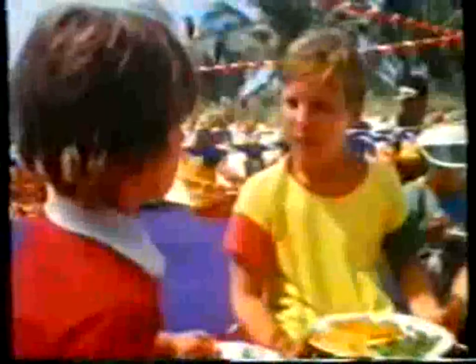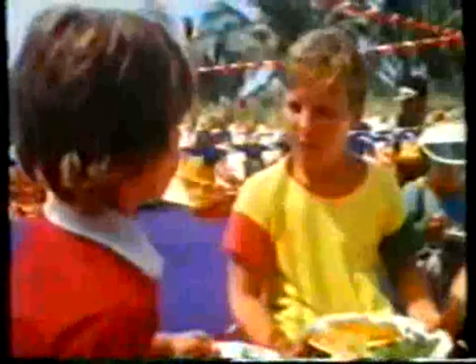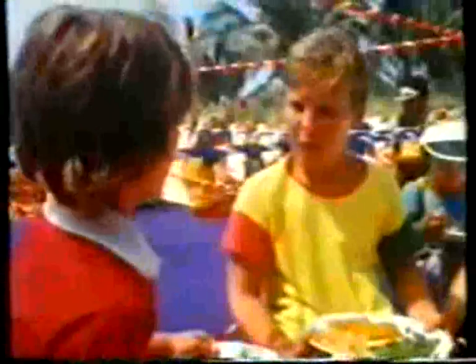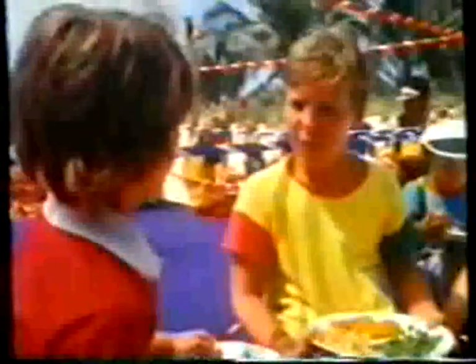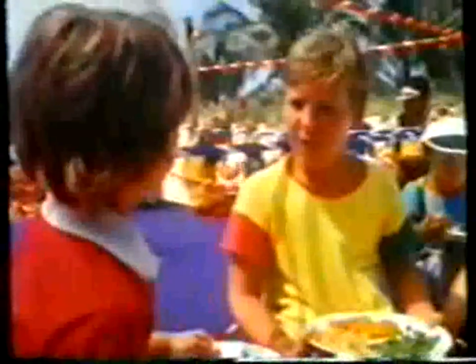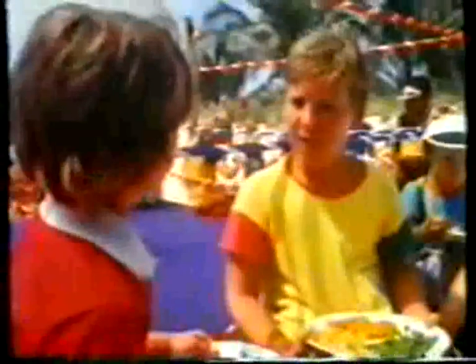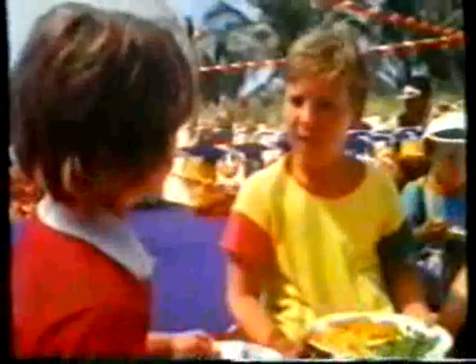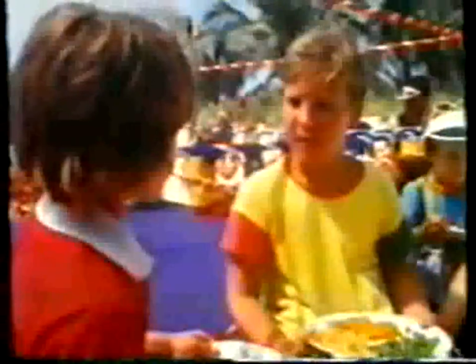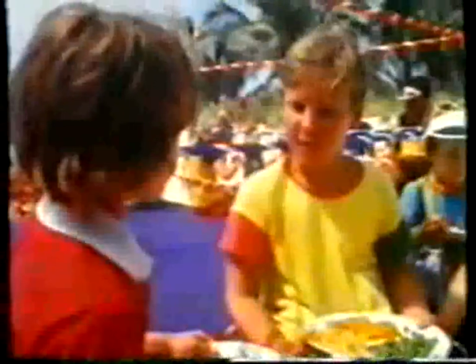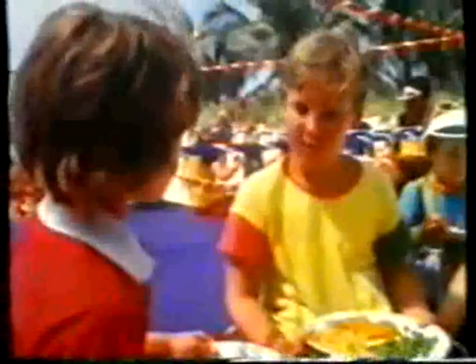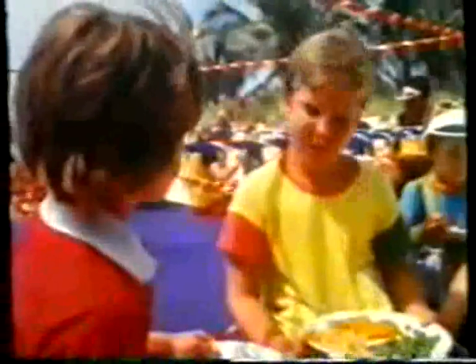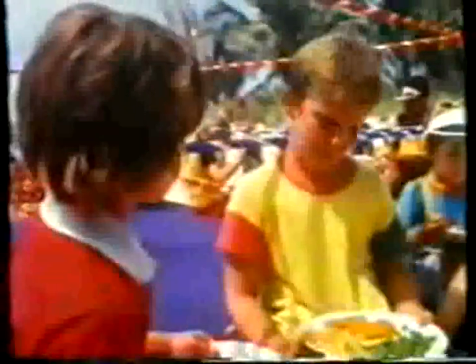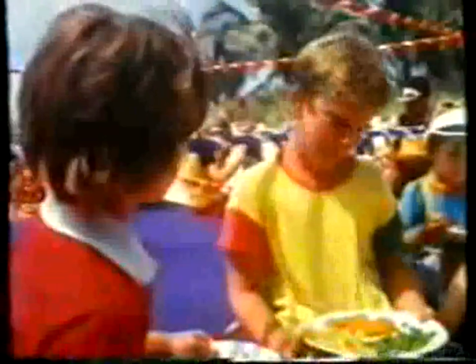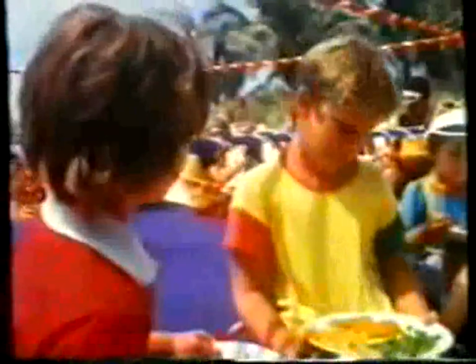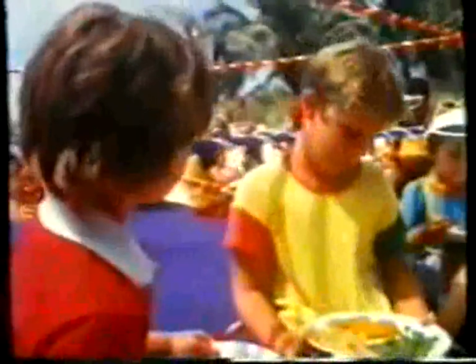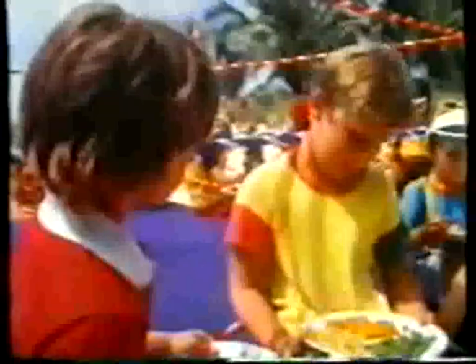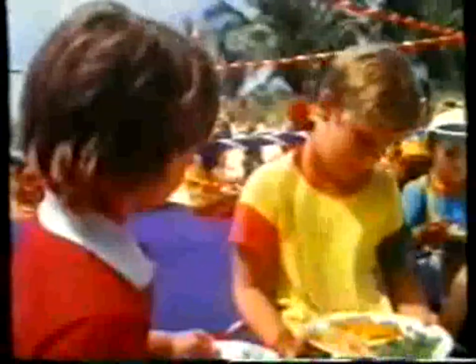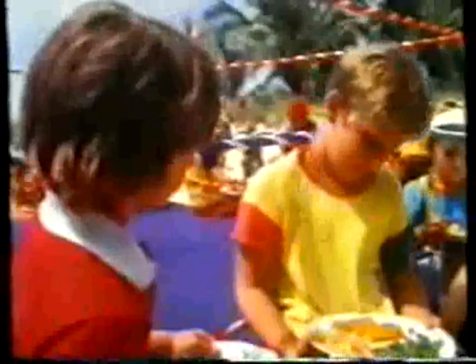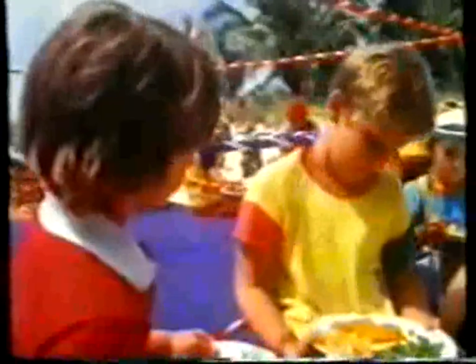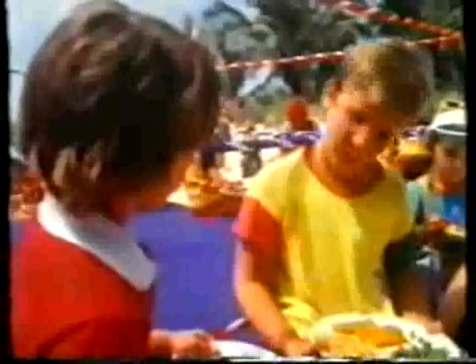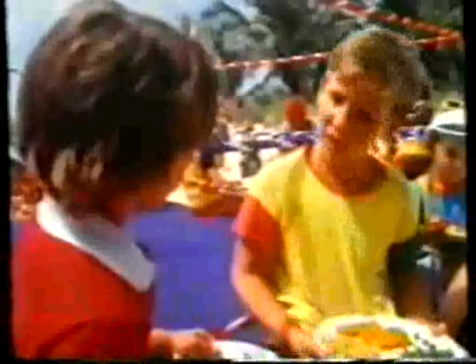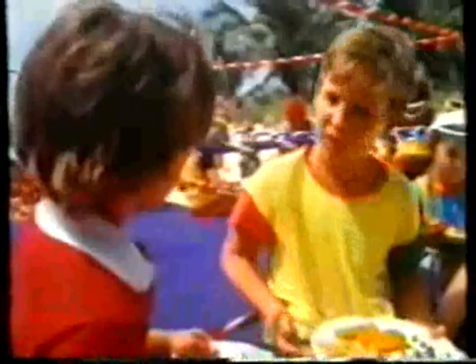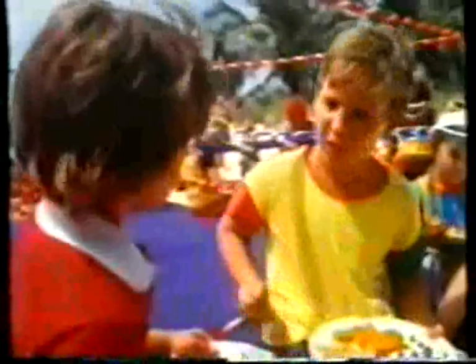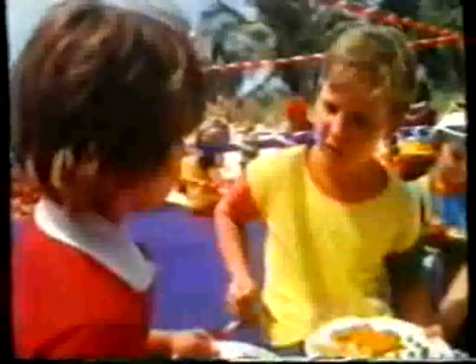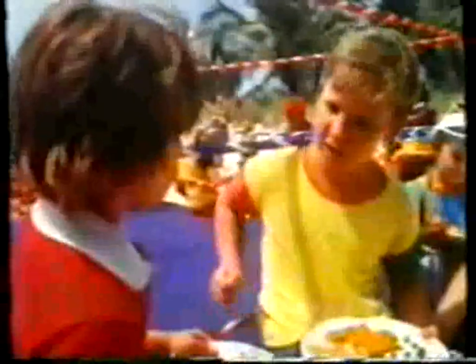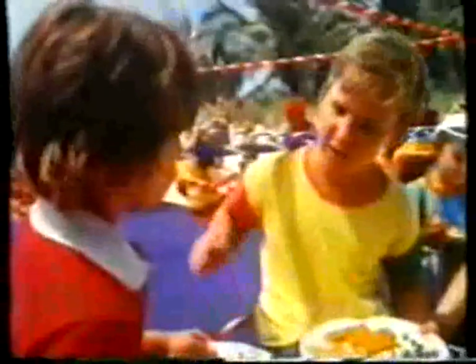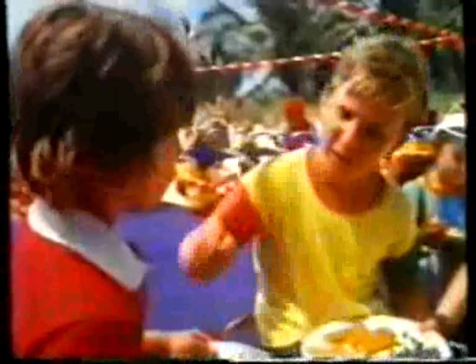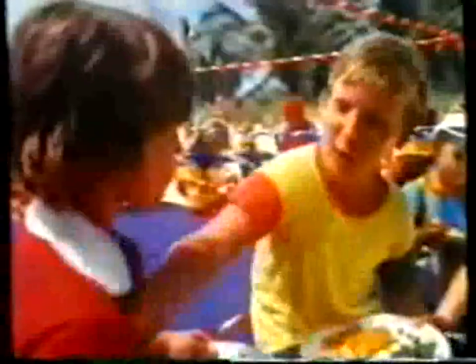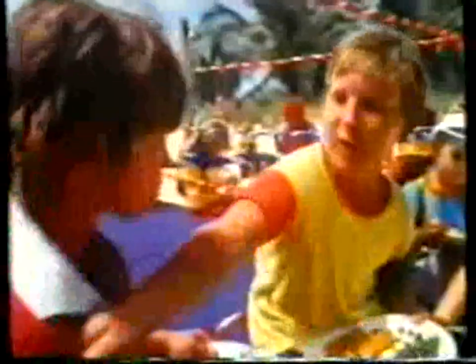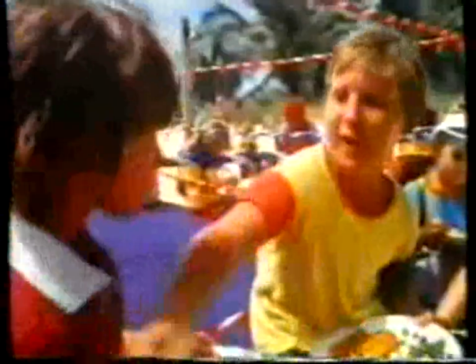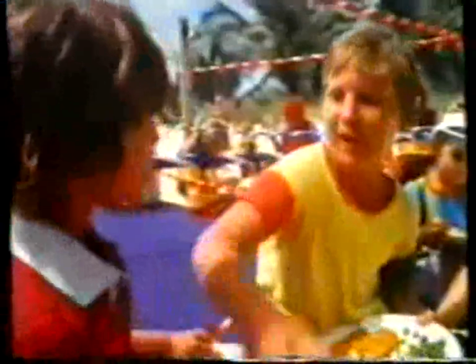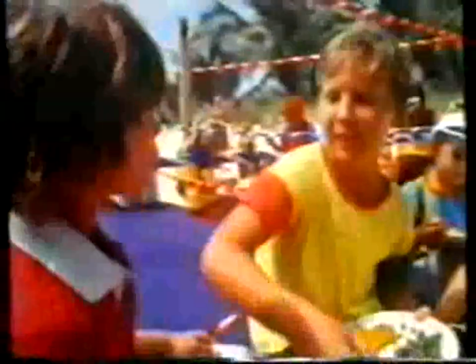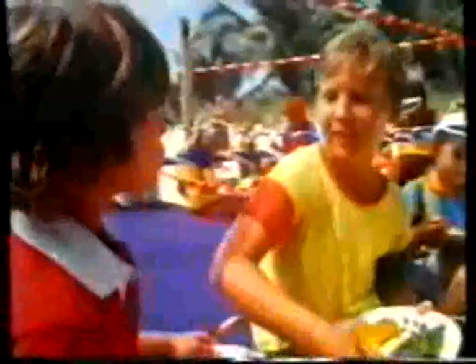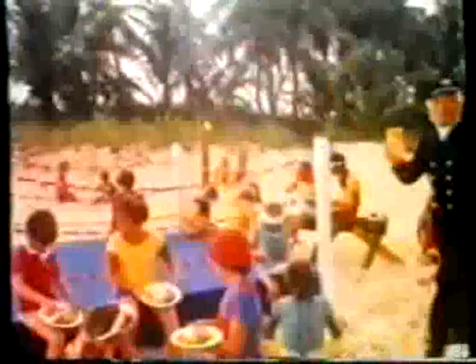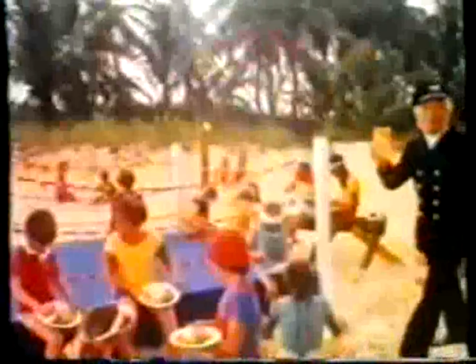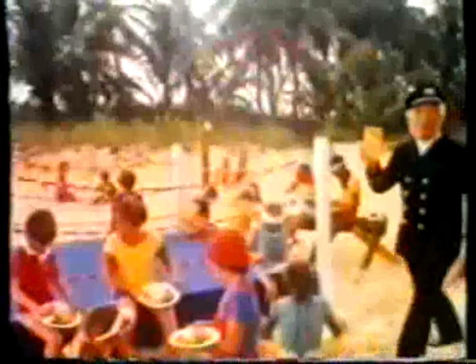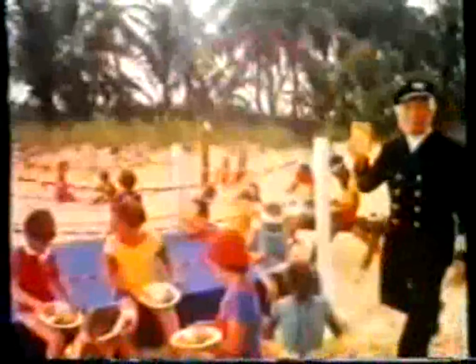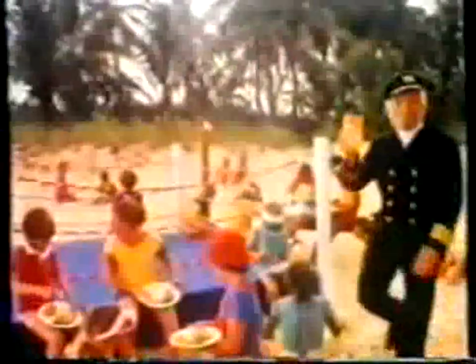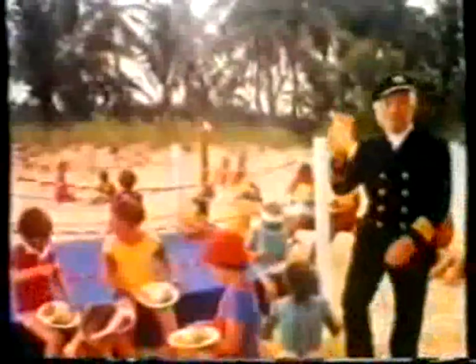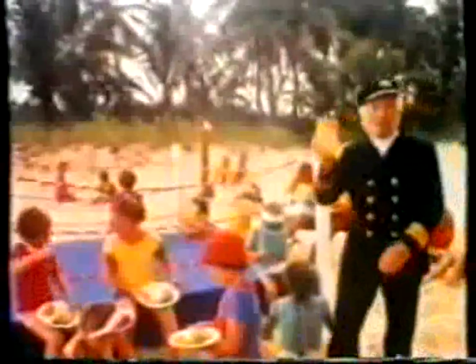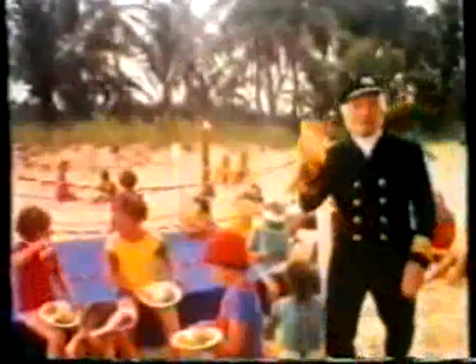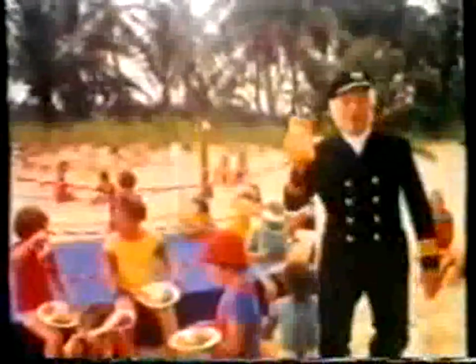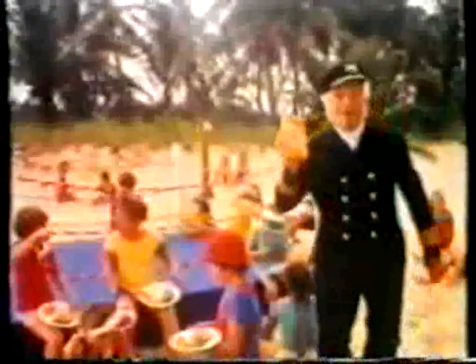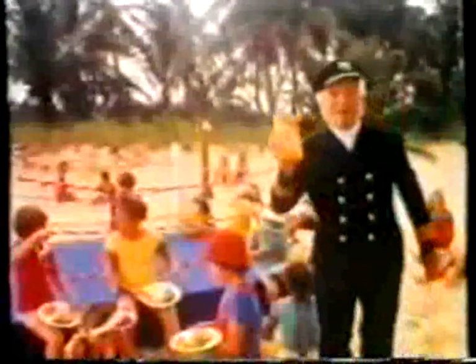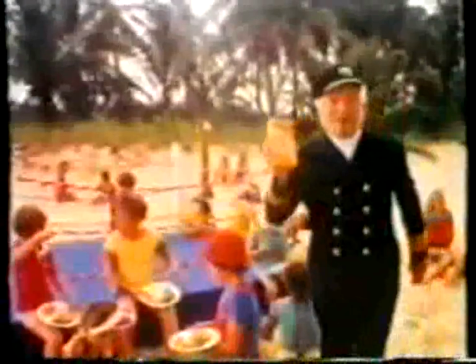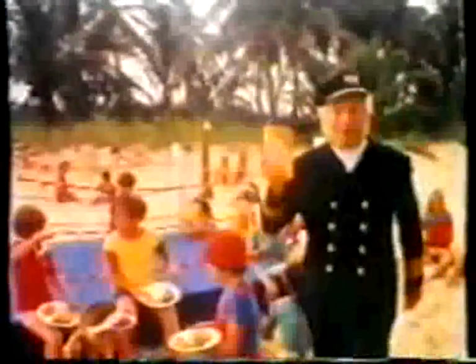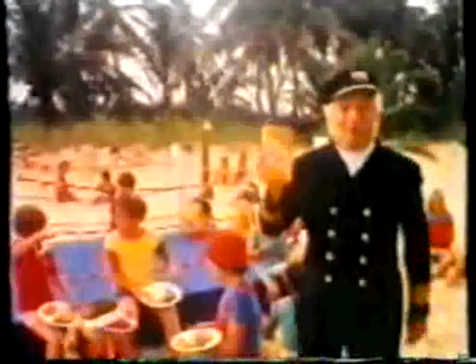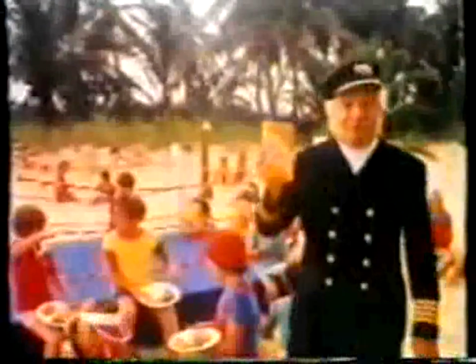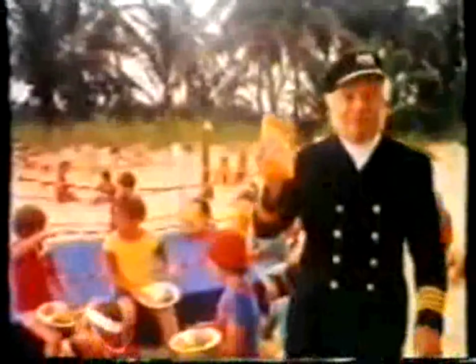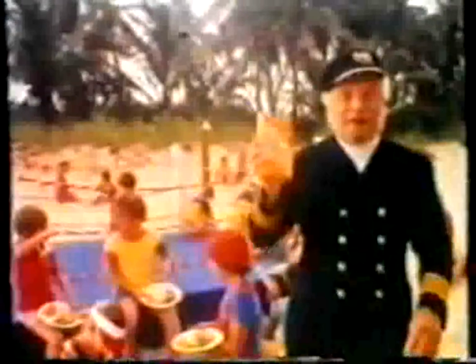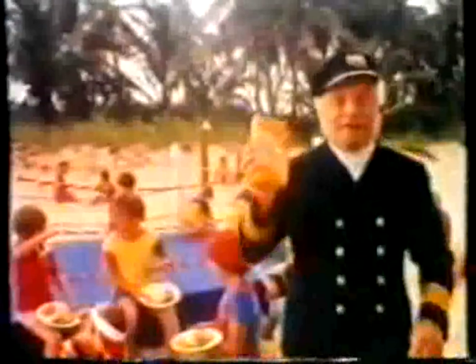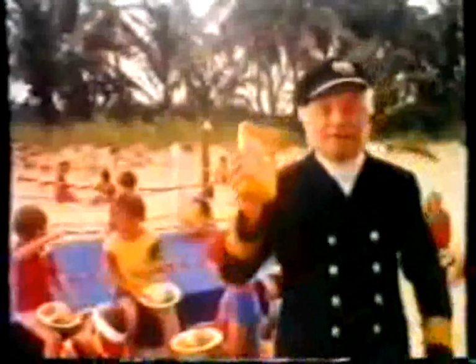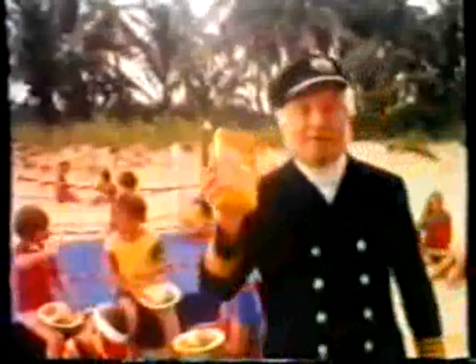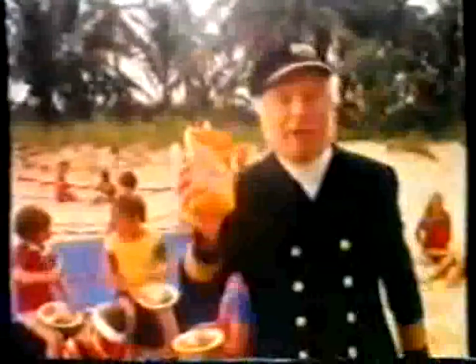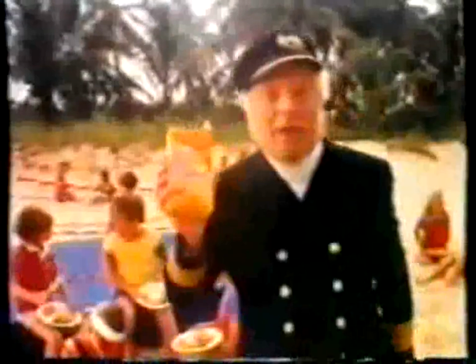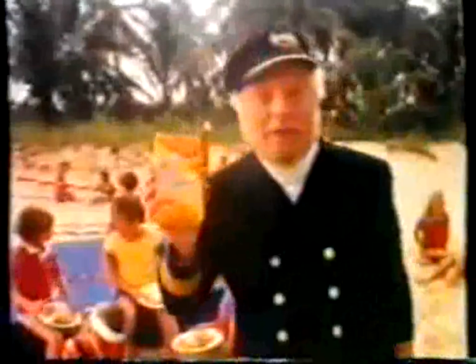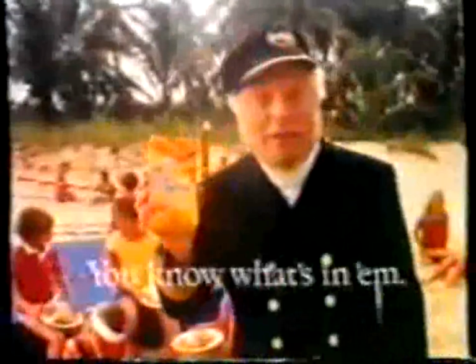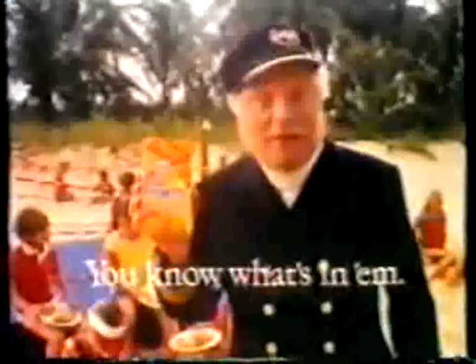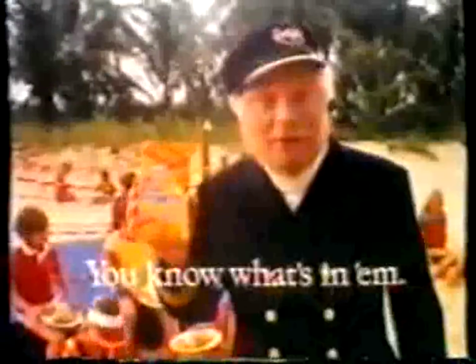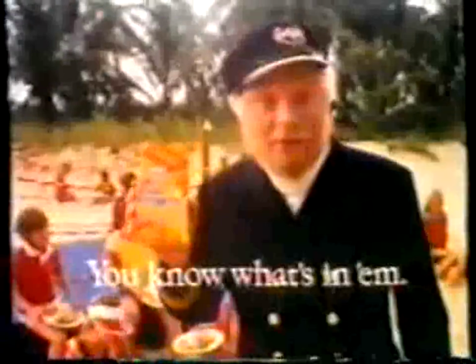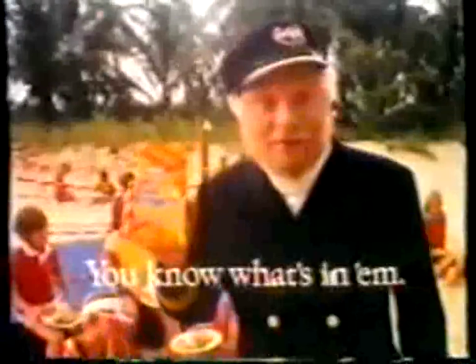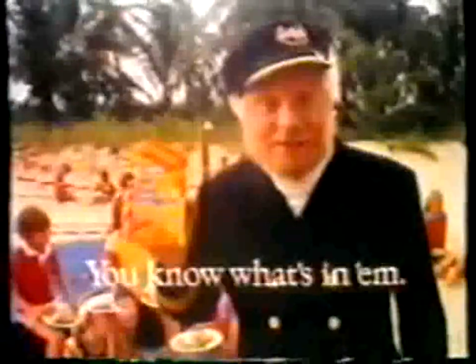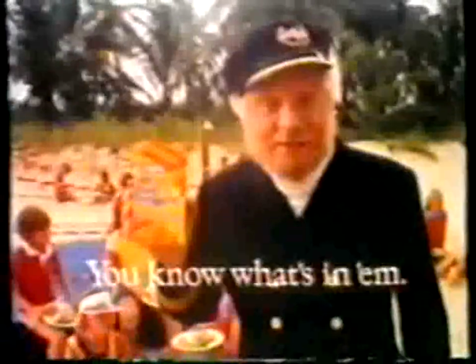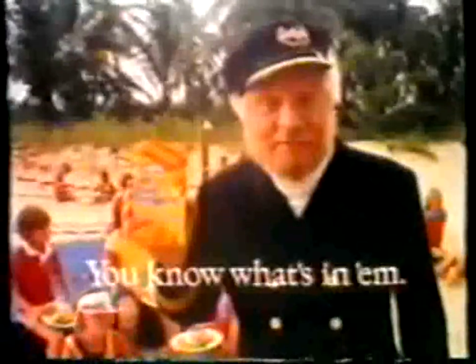You know what I think? These Bird's Eye fish fingers are a knockout. Choose Bird's Eye cod fish fingers. You know what's in them.